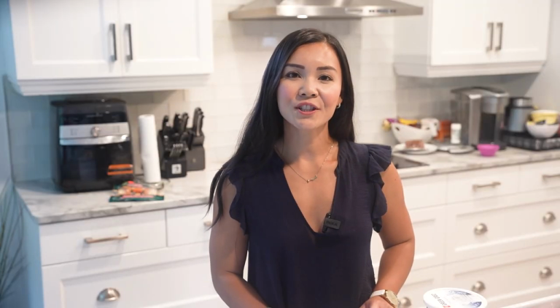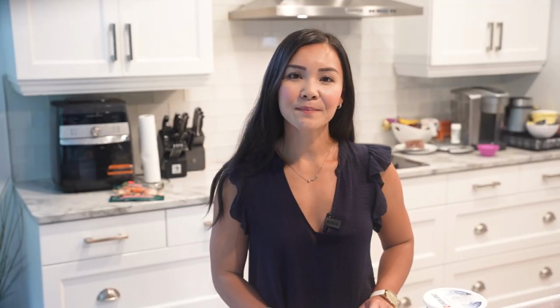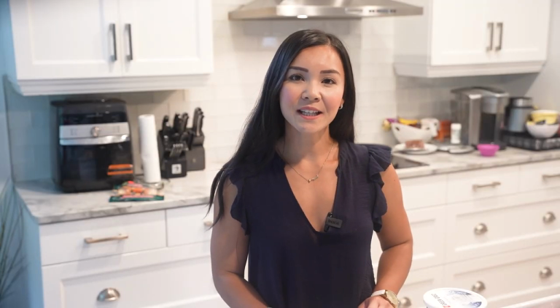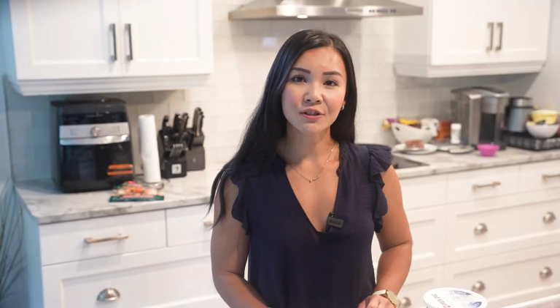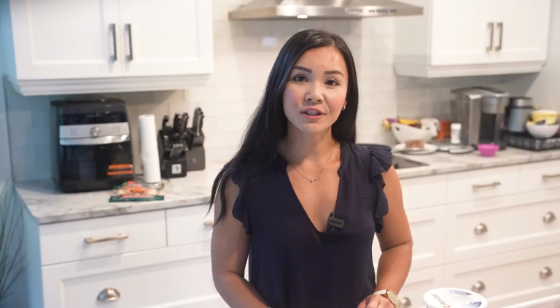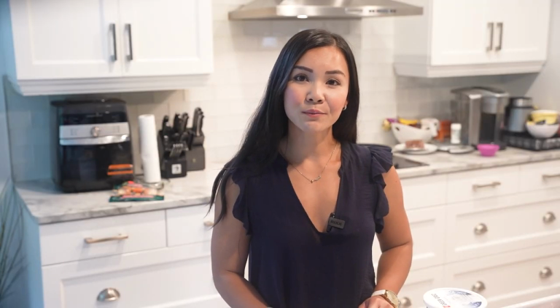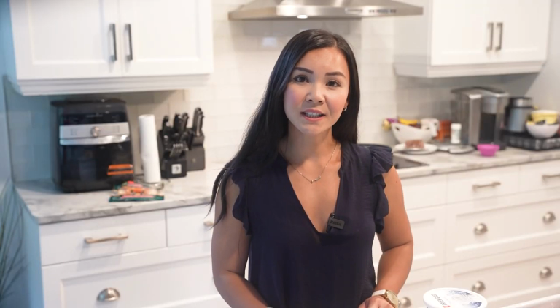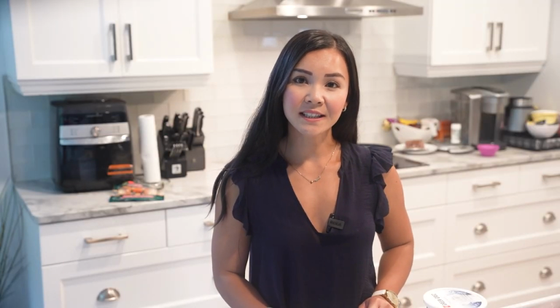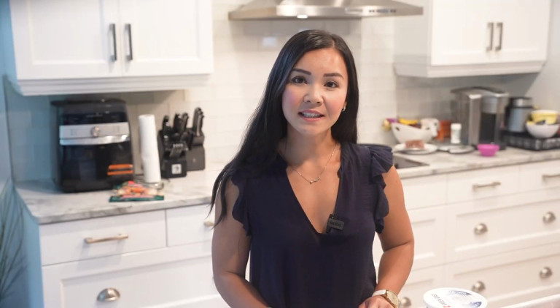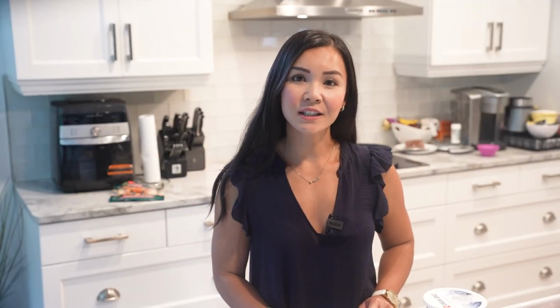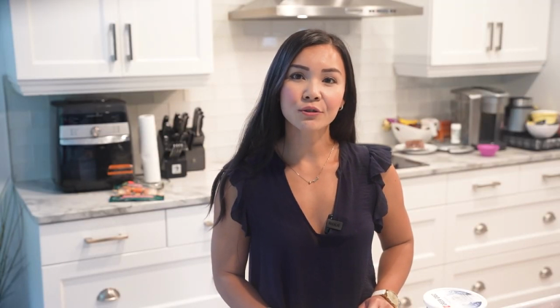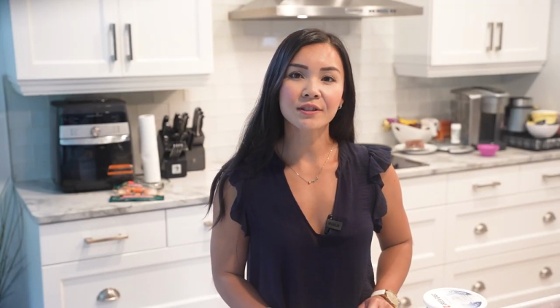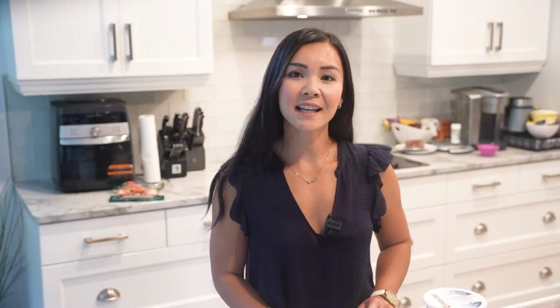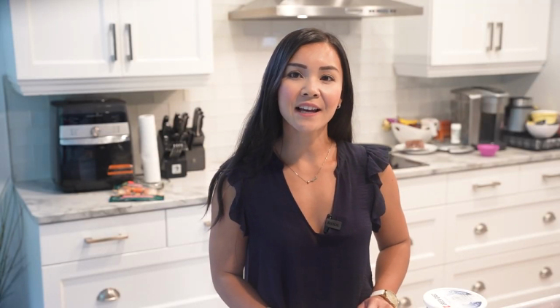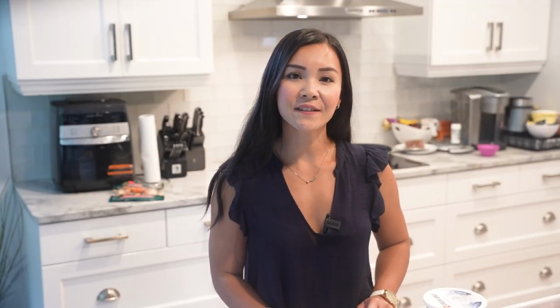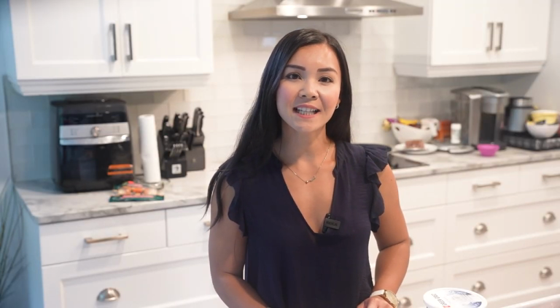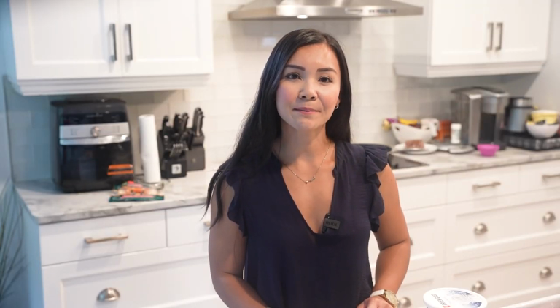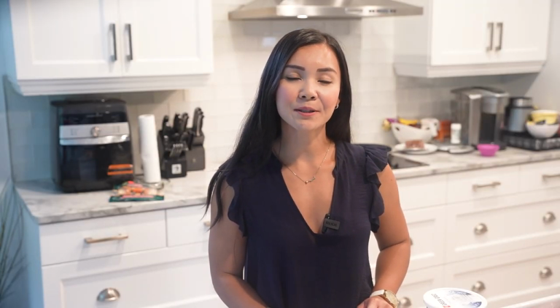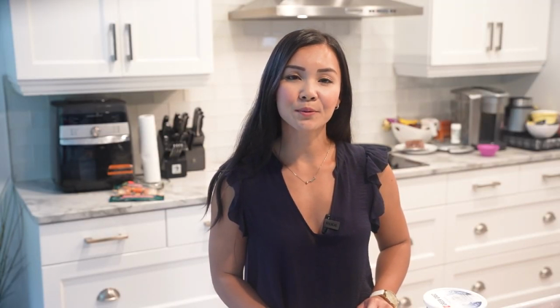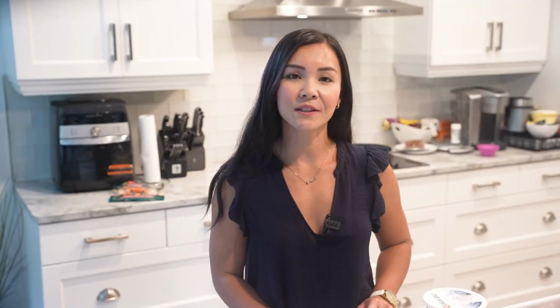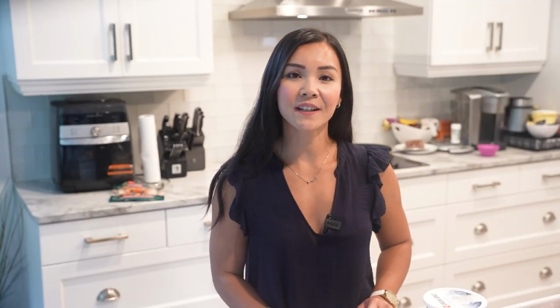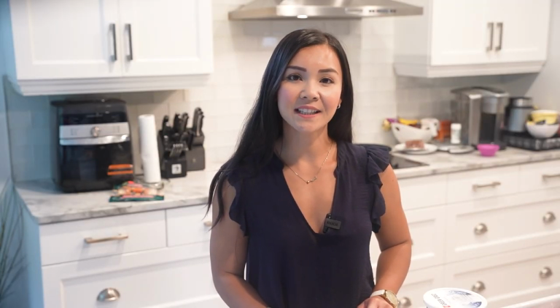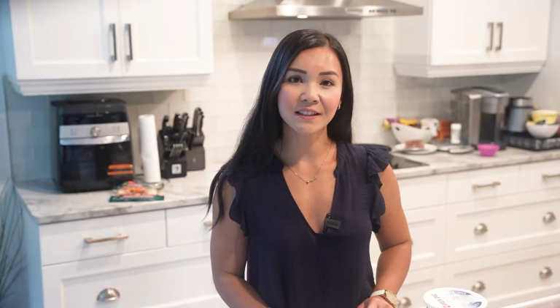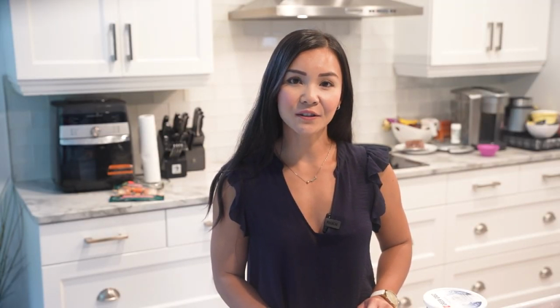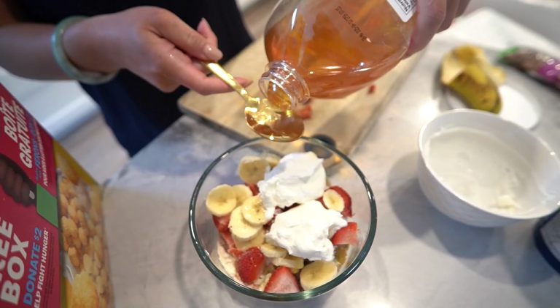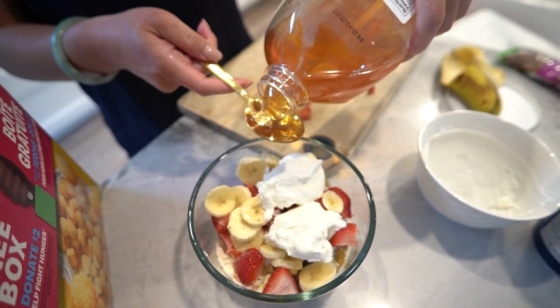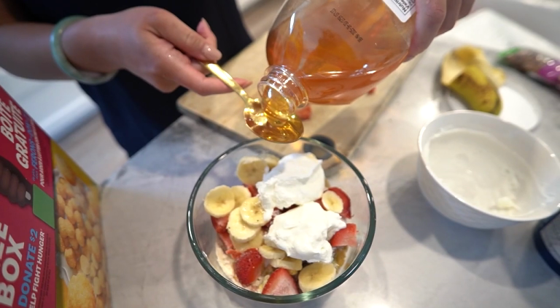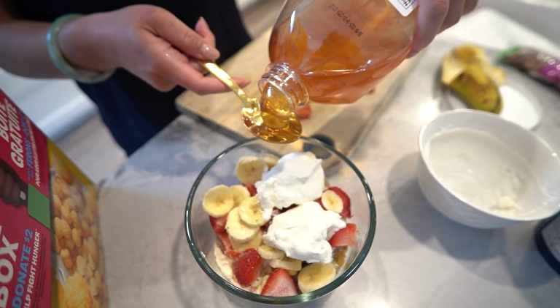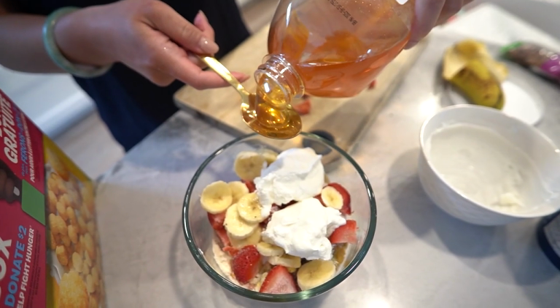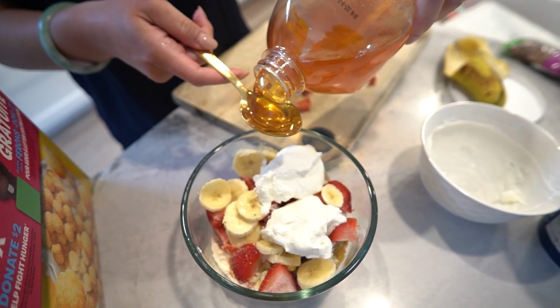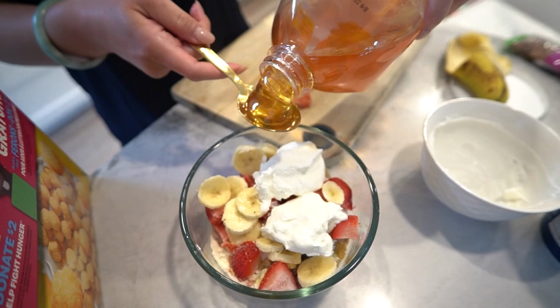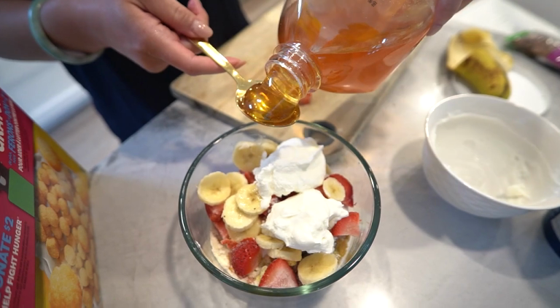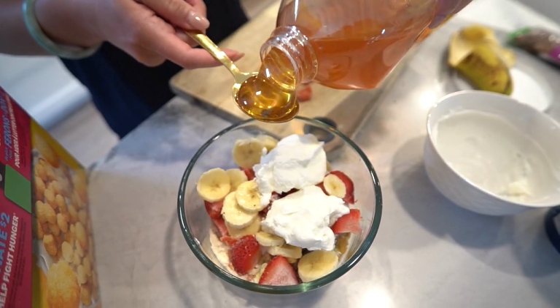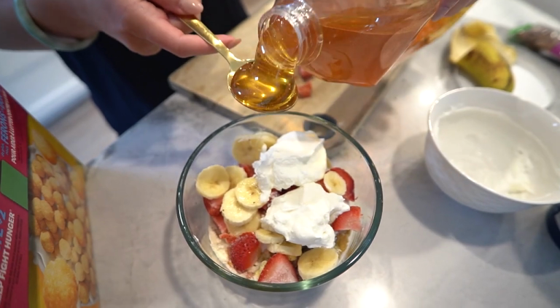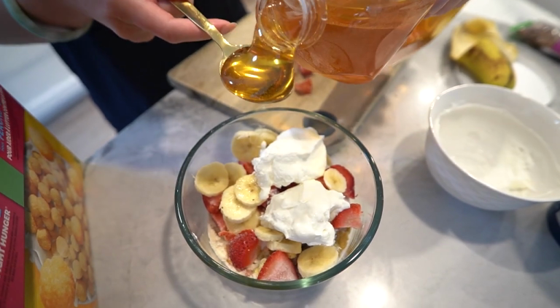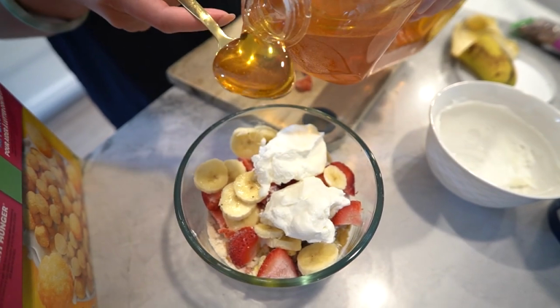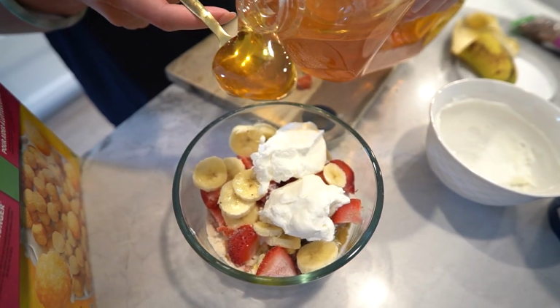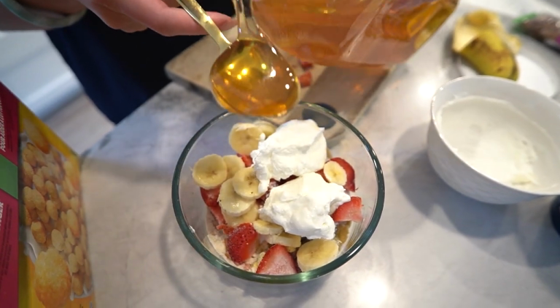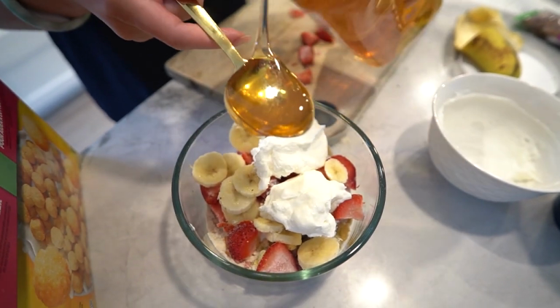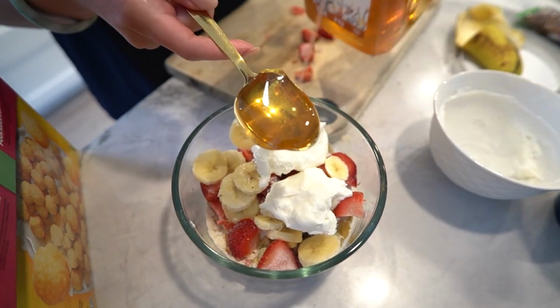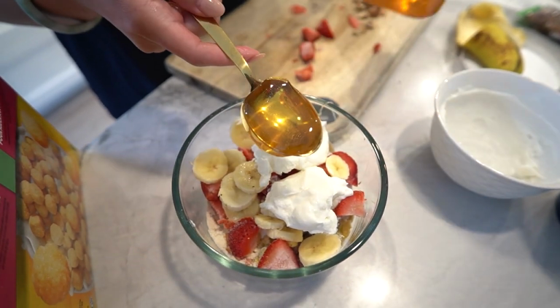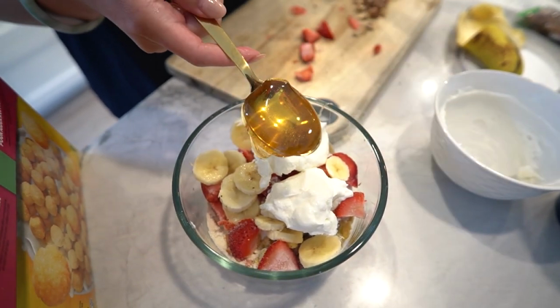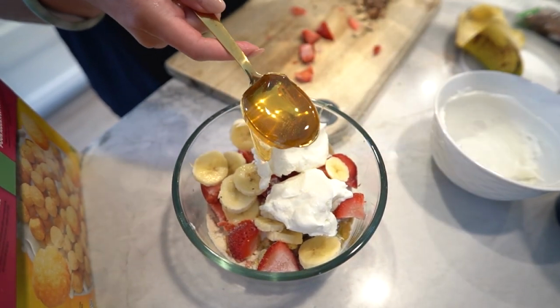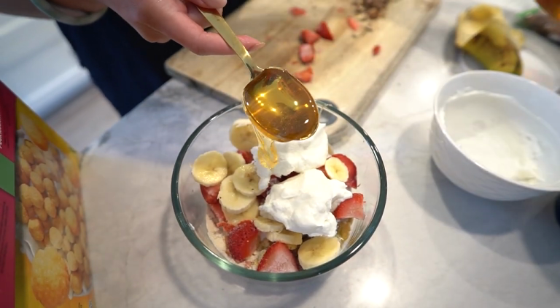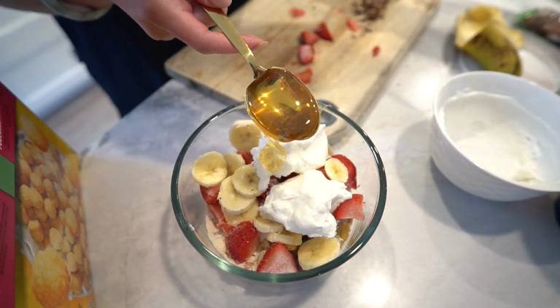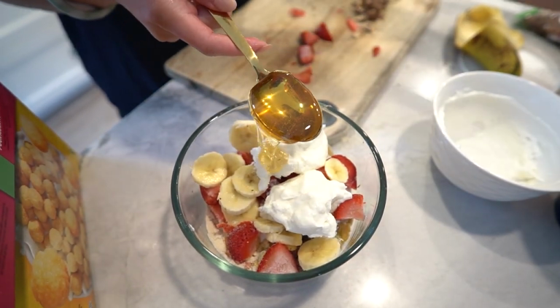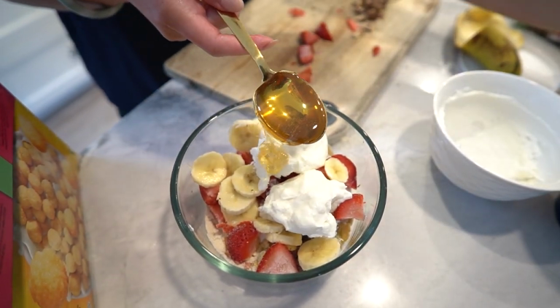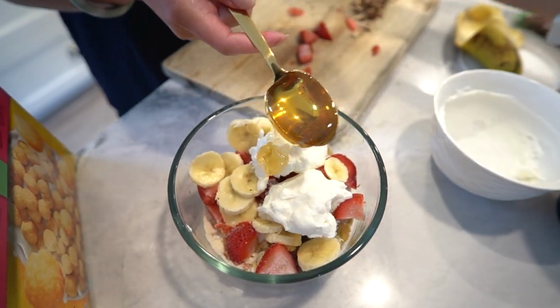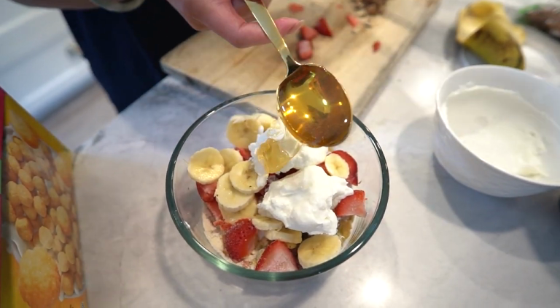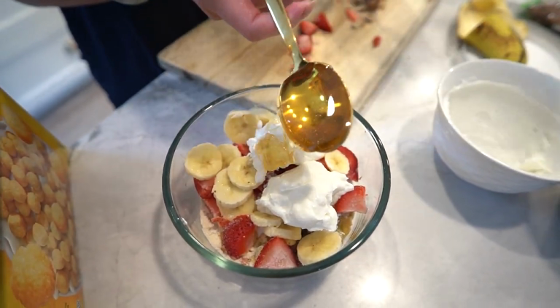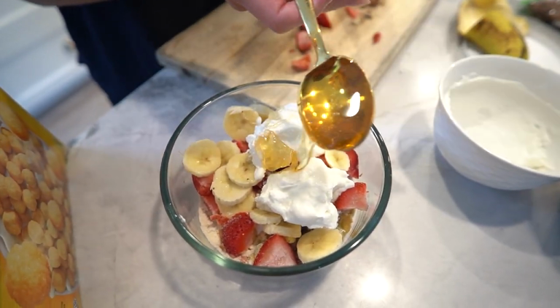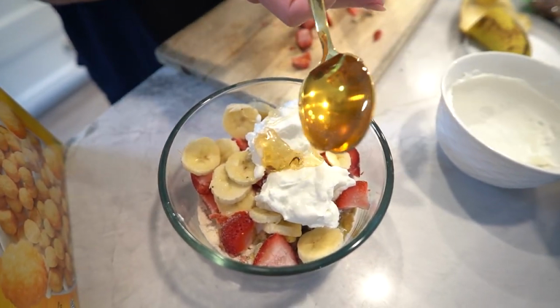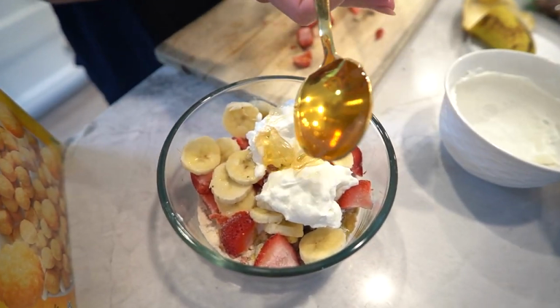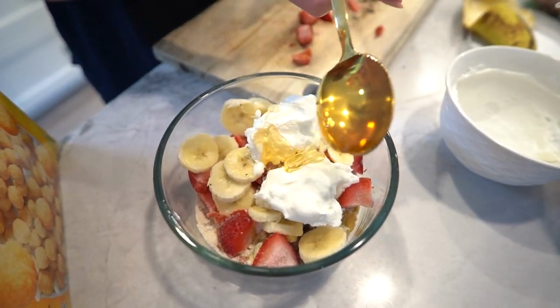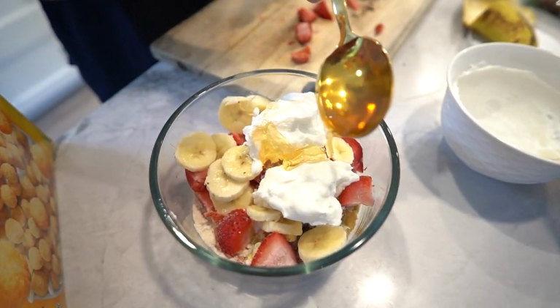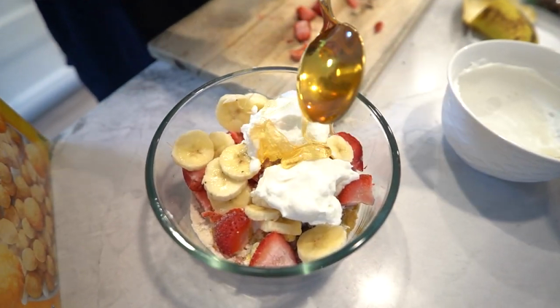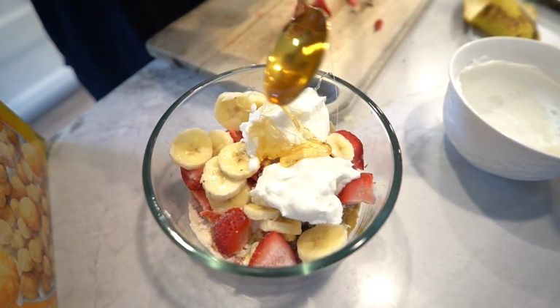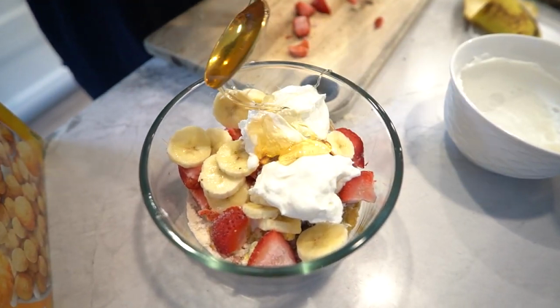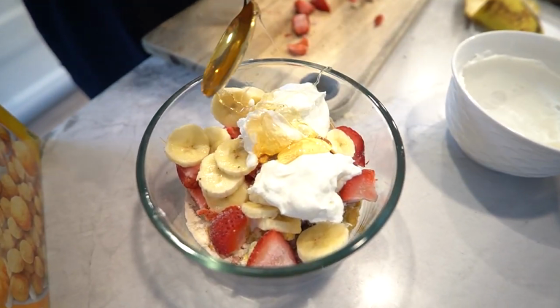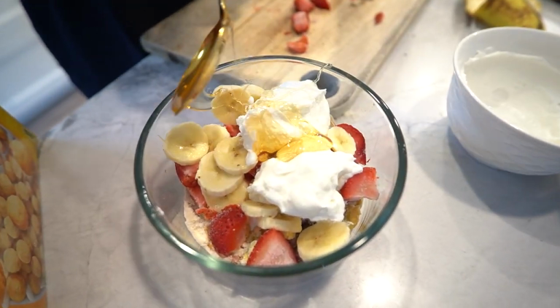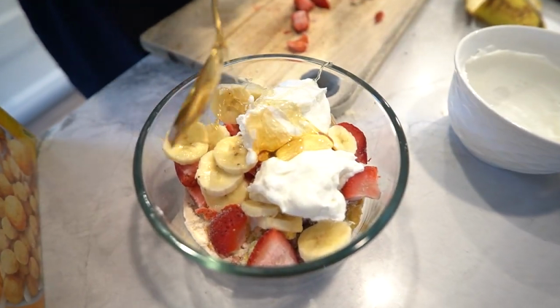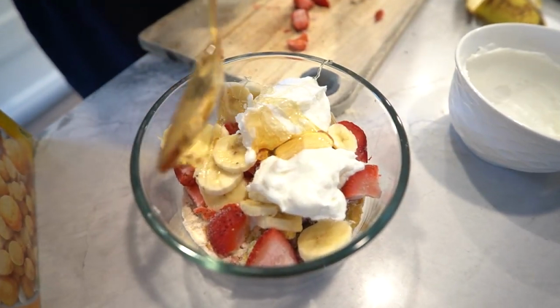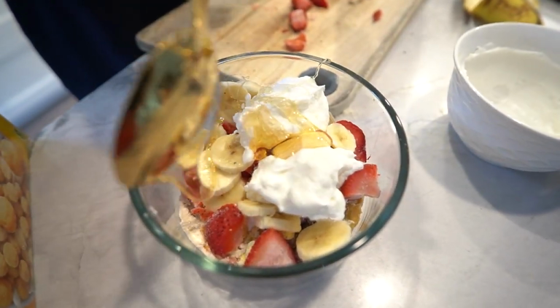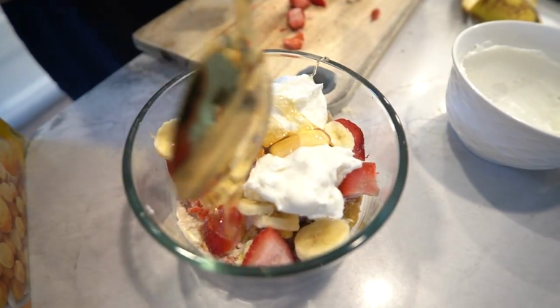For some extra sweetness, drizzle half a tablespoon of honey over the layers. It's optional but it adds a wonderful touch. Repeat the layers one more time.